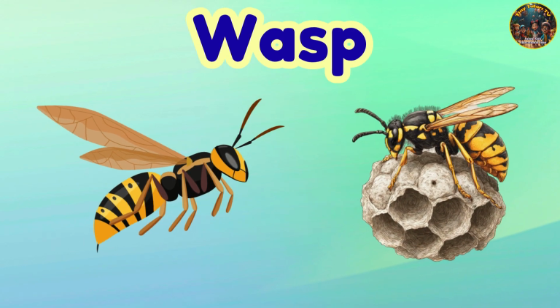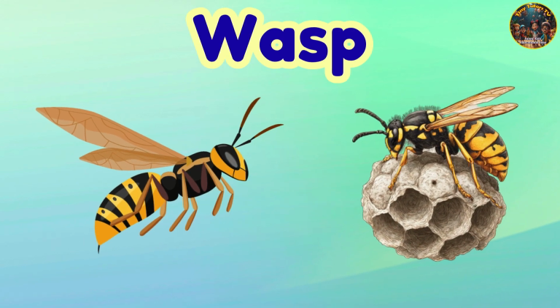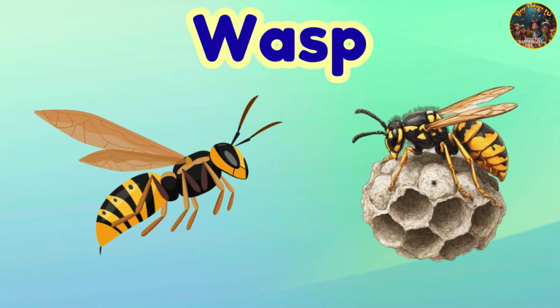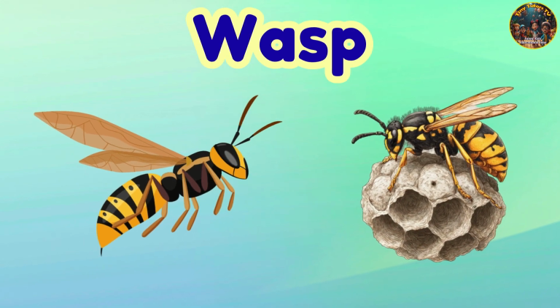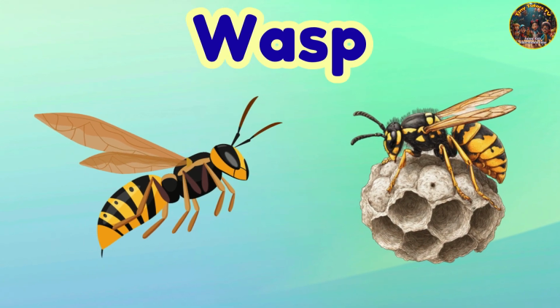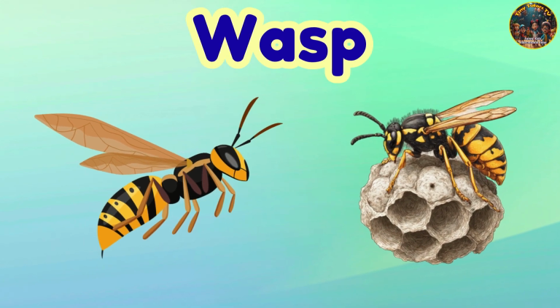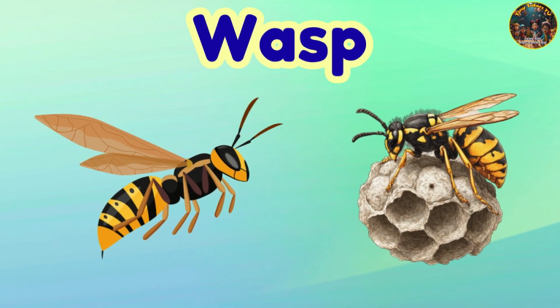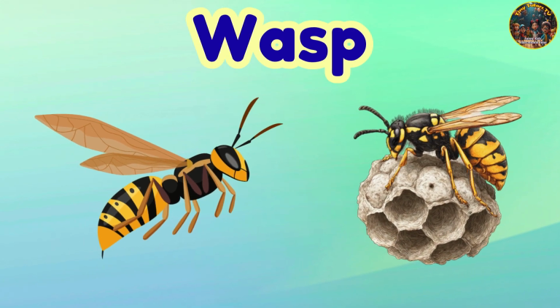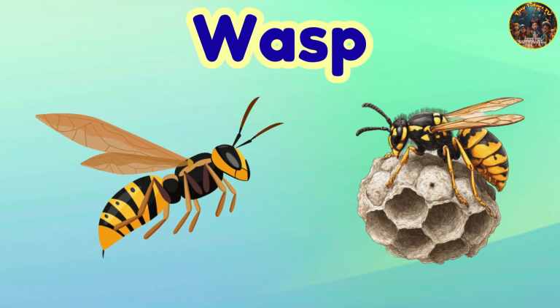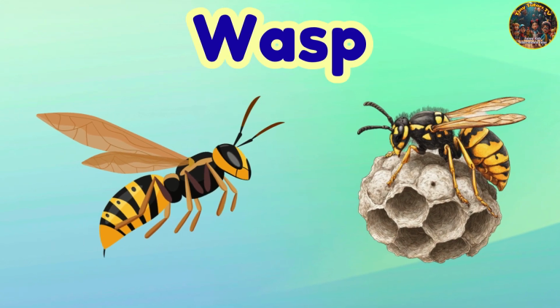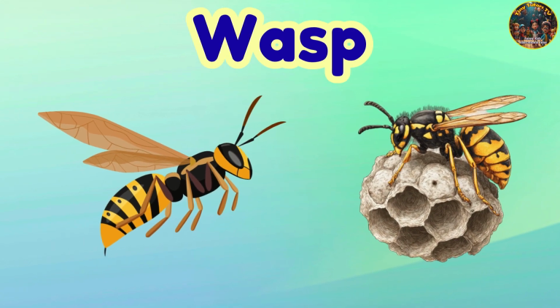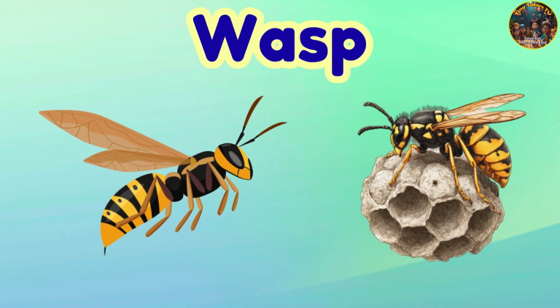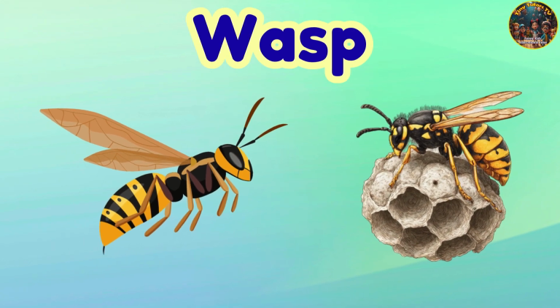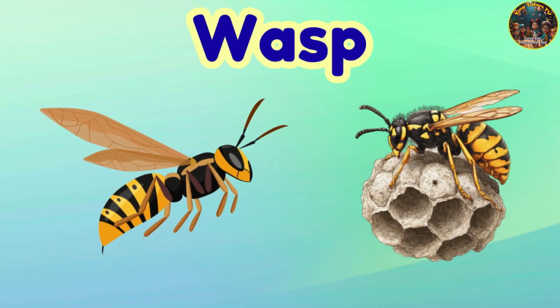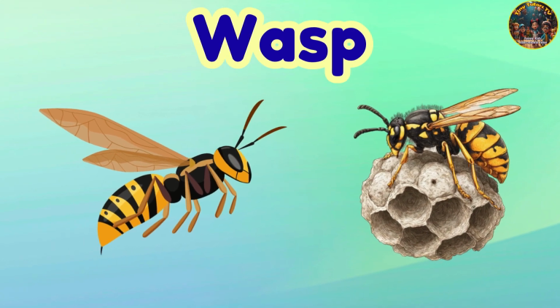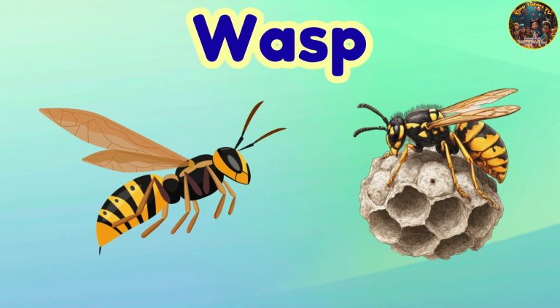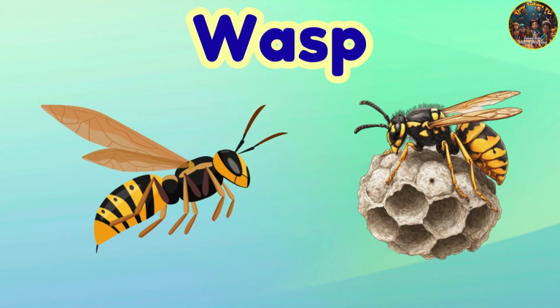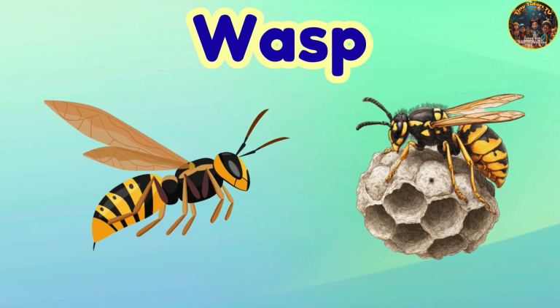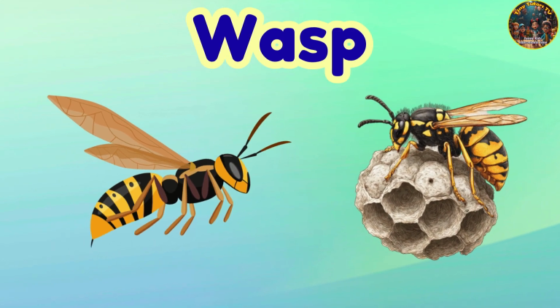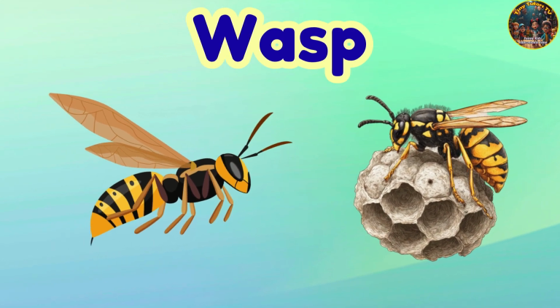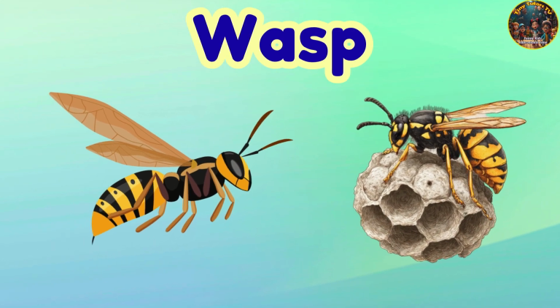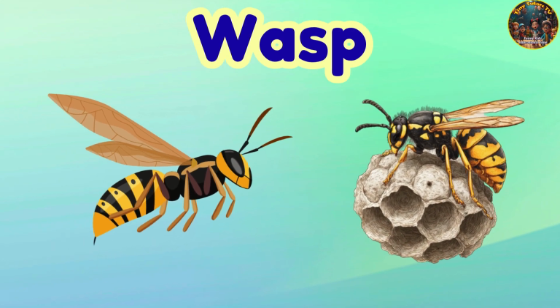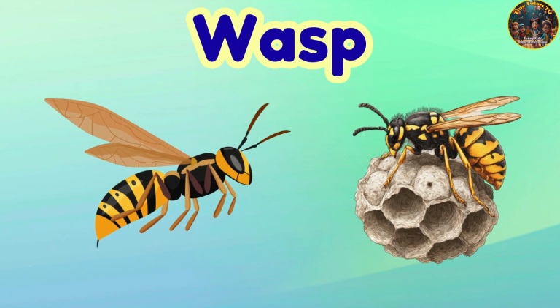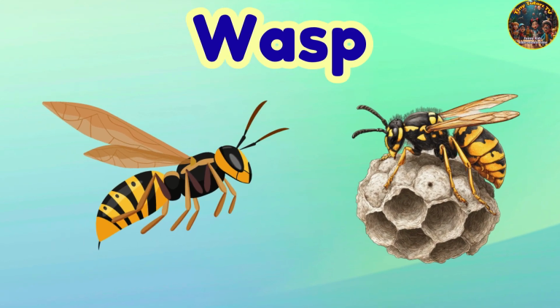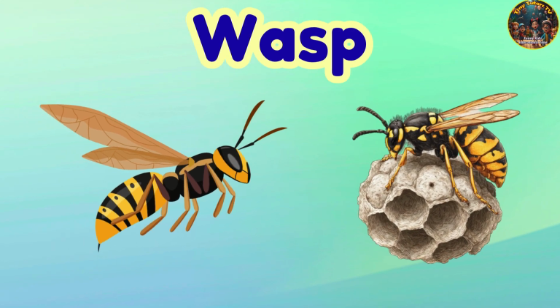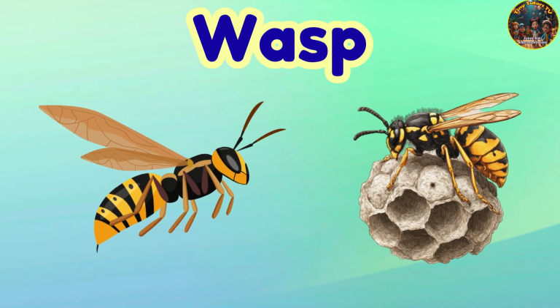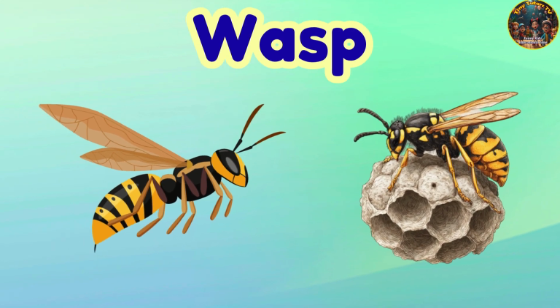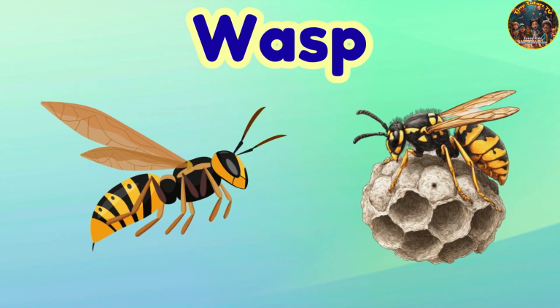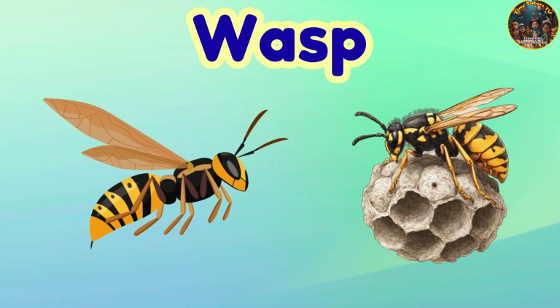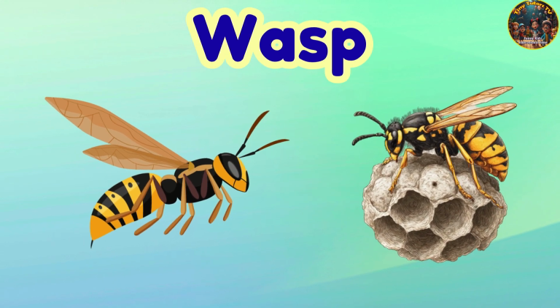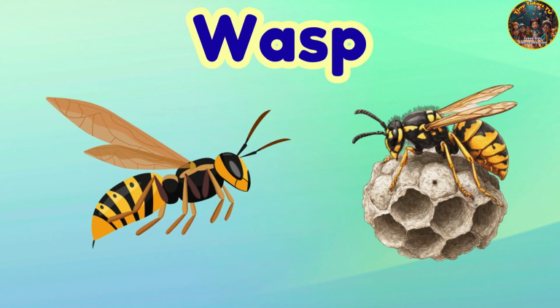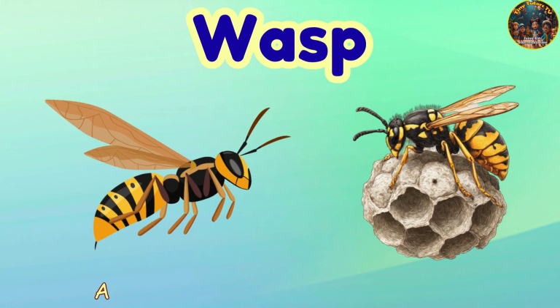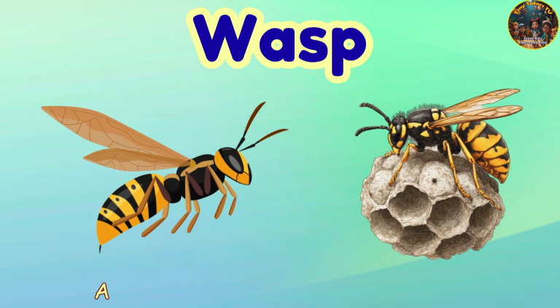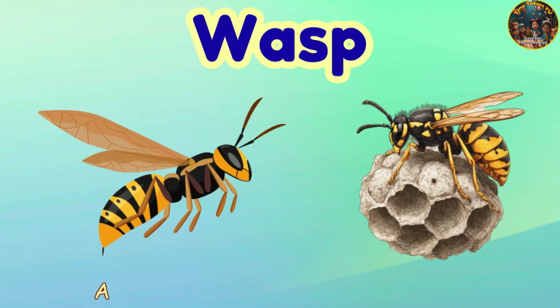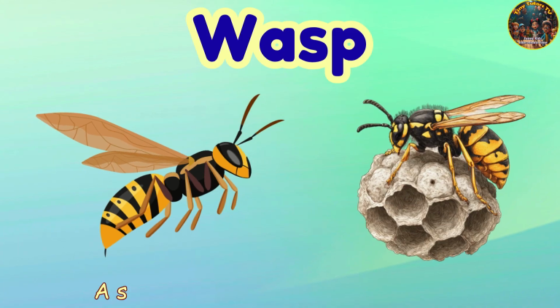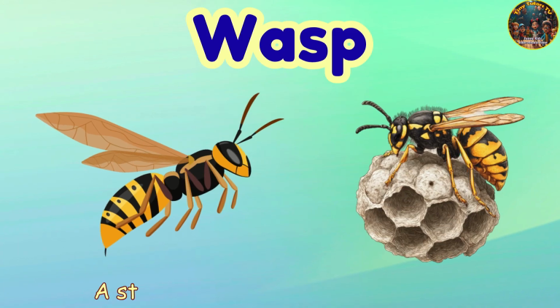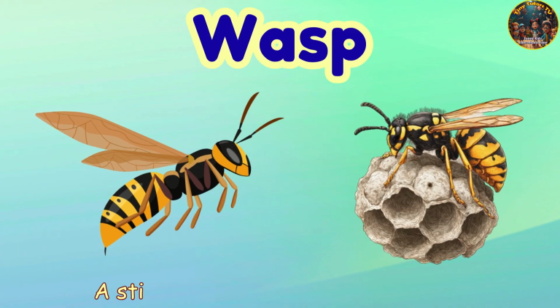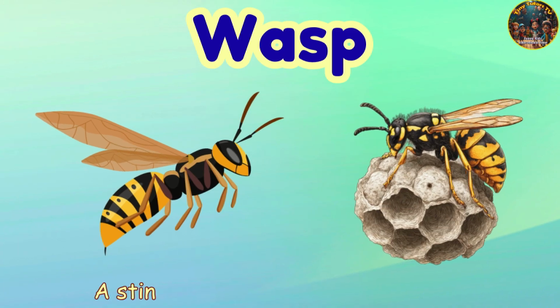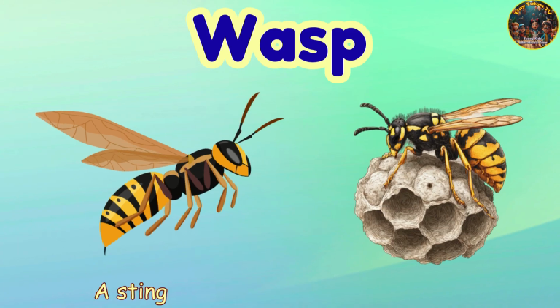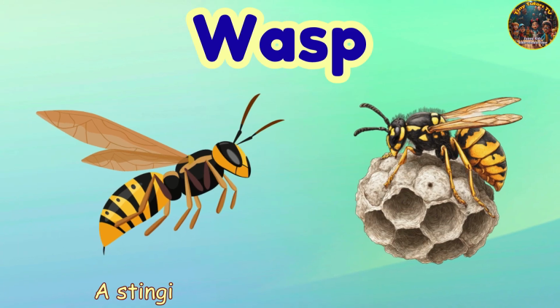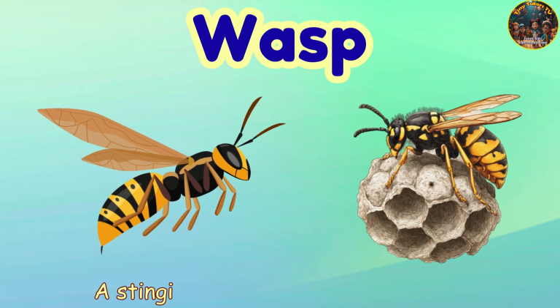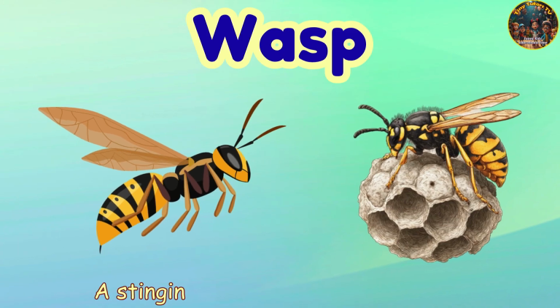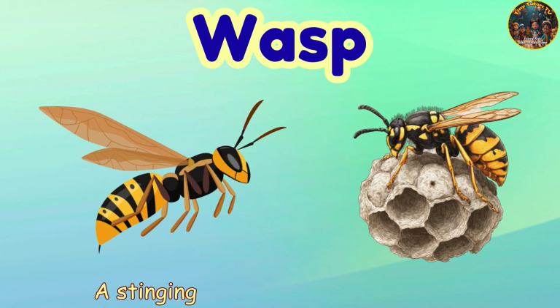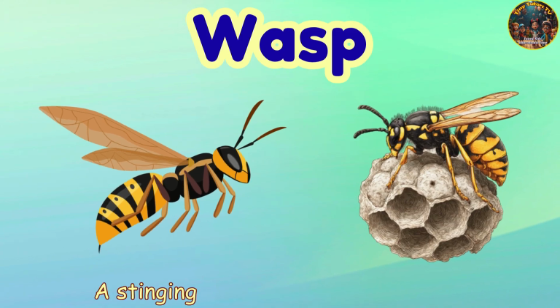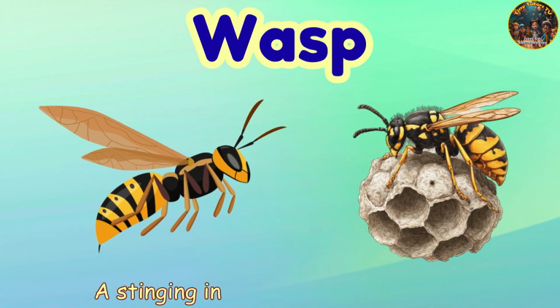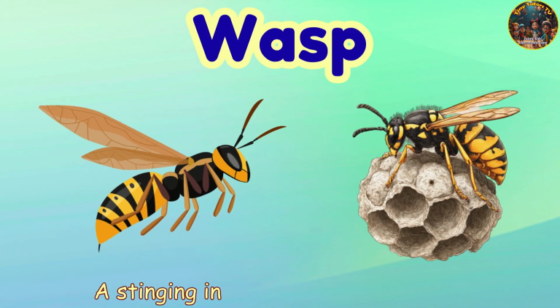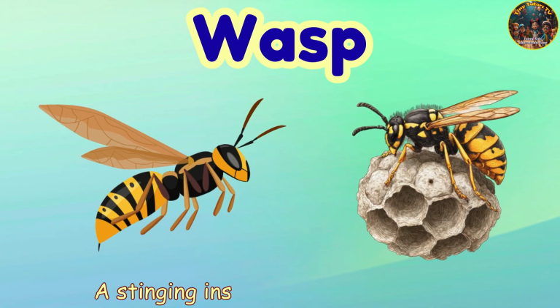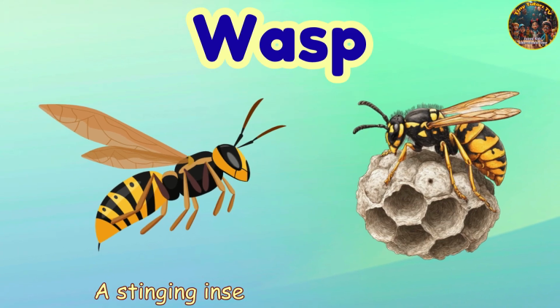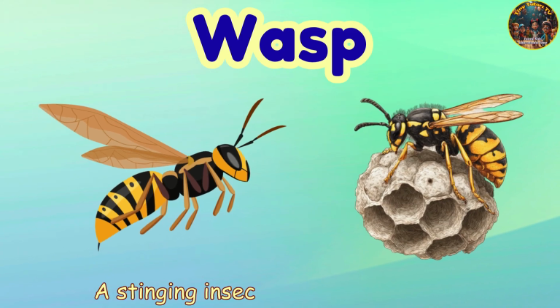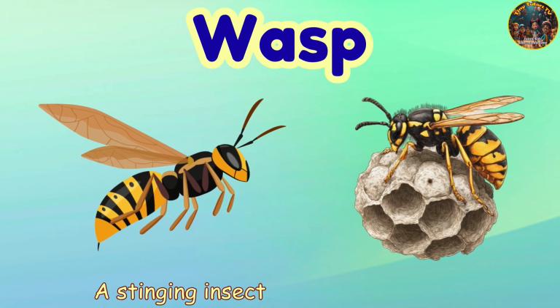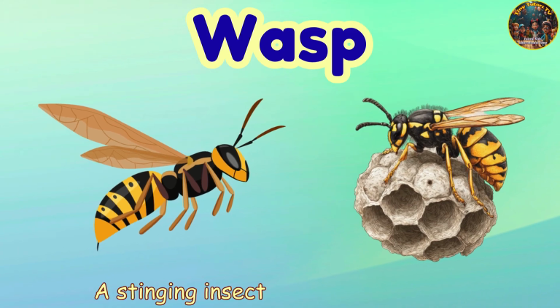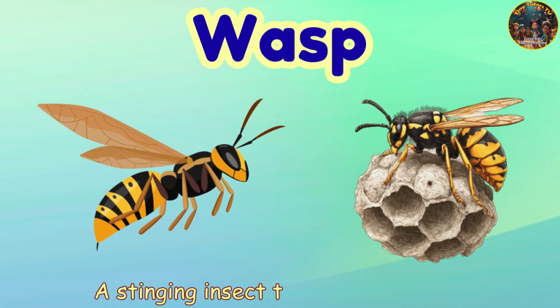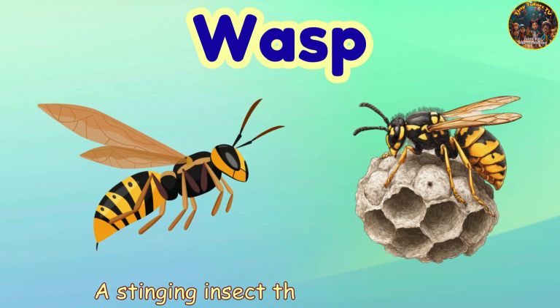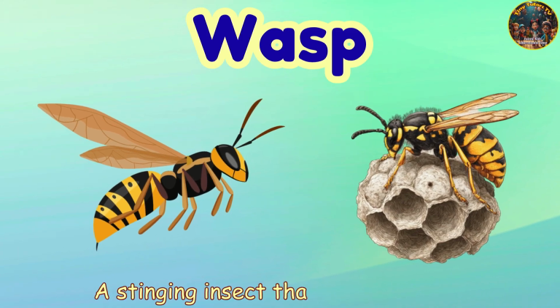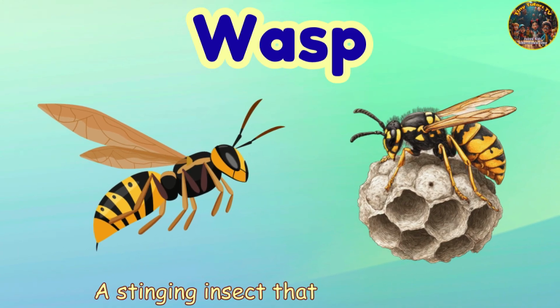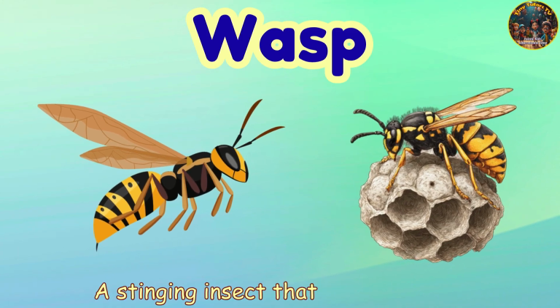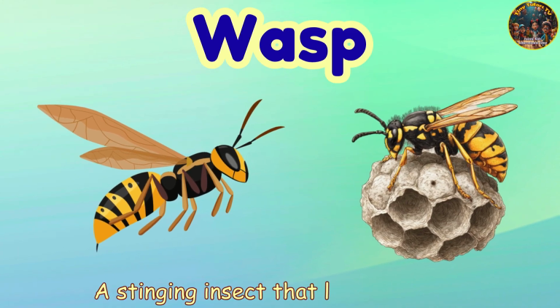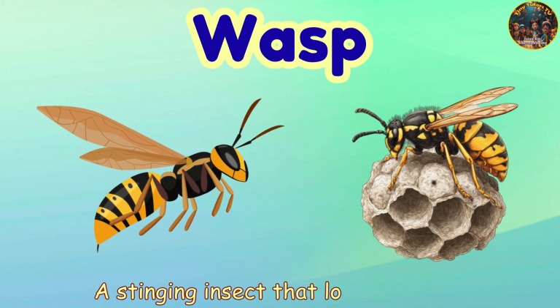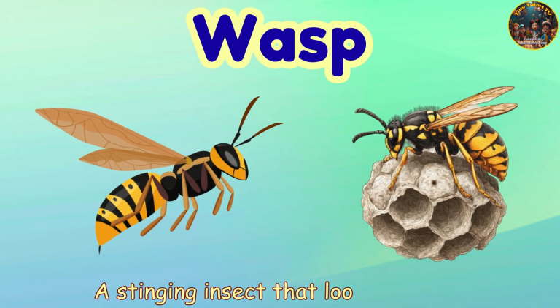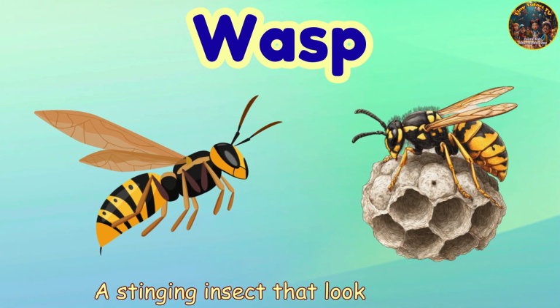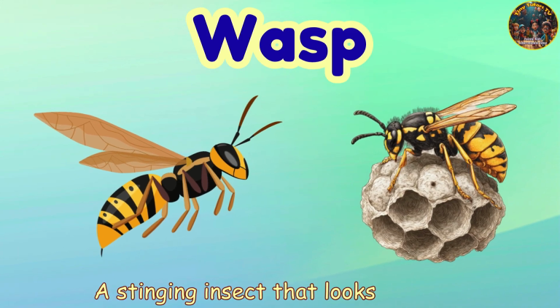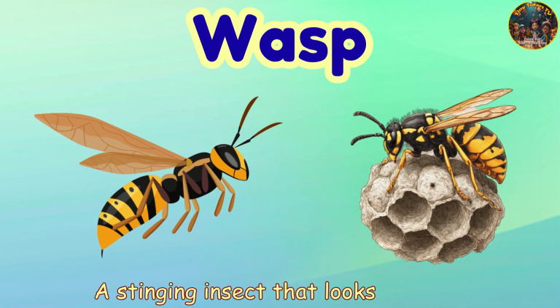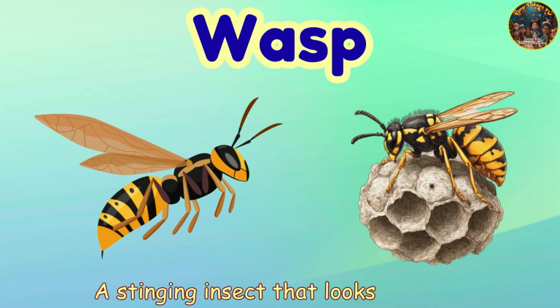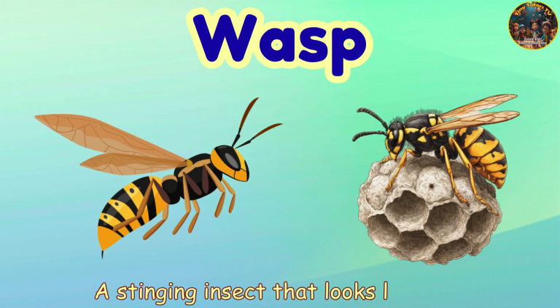Wasp. Wasp — a stinging insect that looks like a bee.